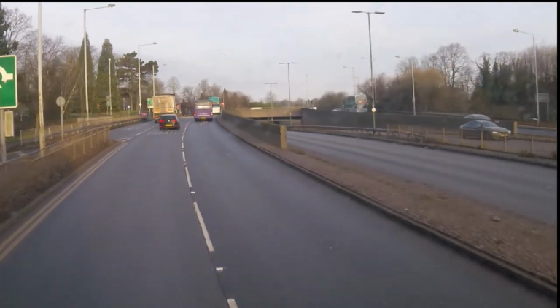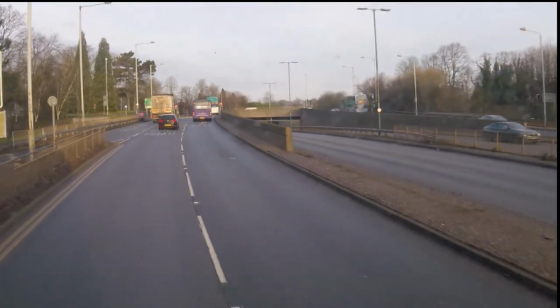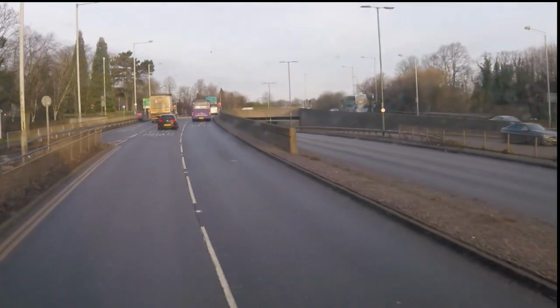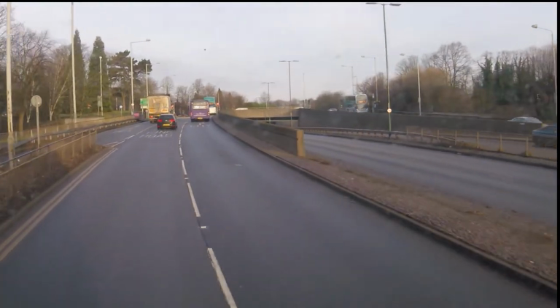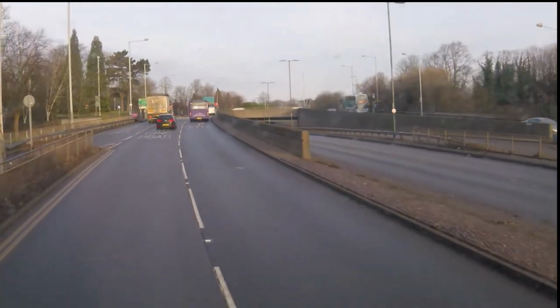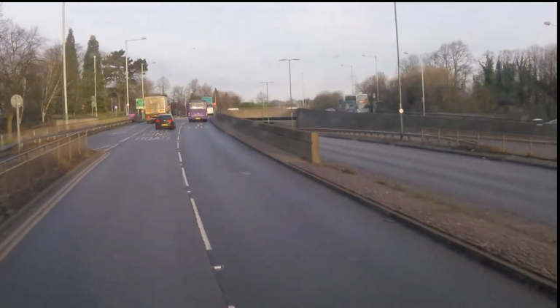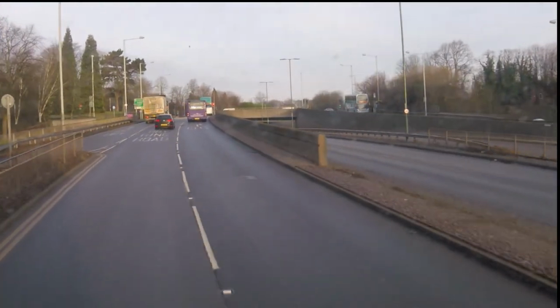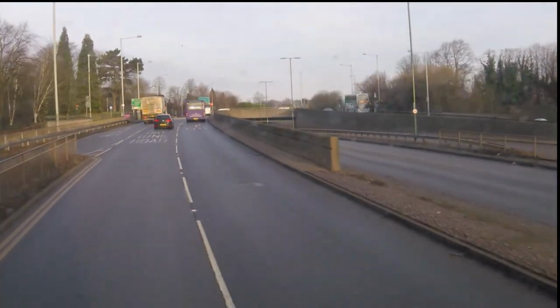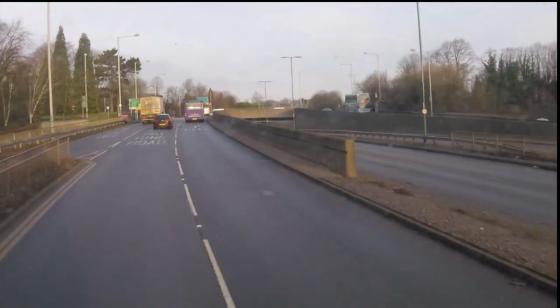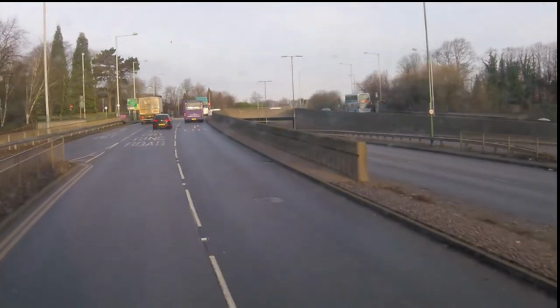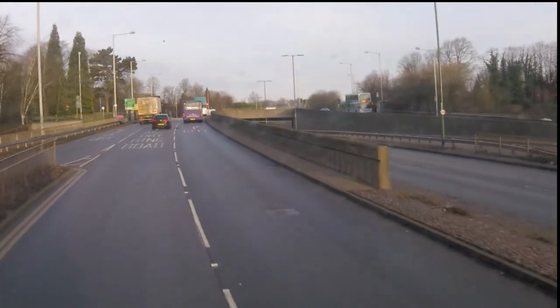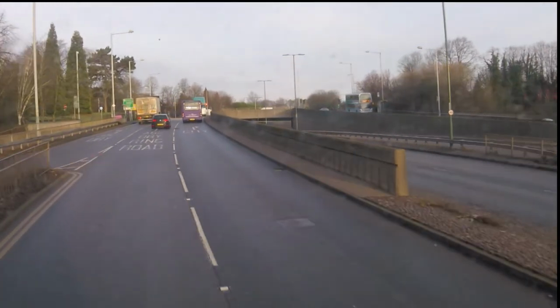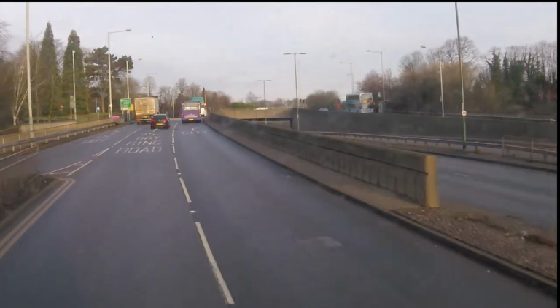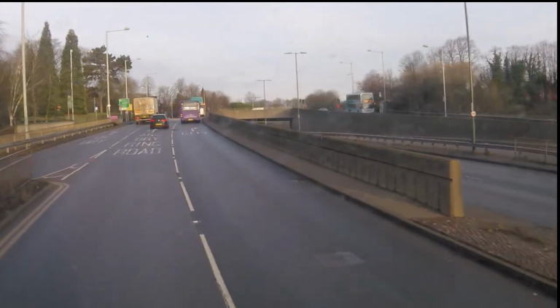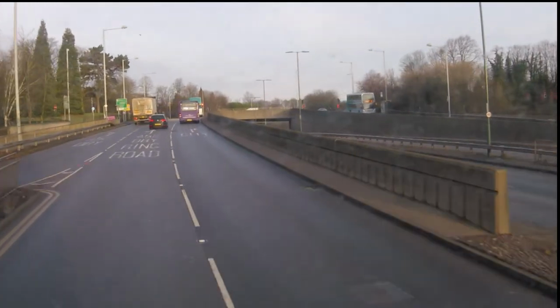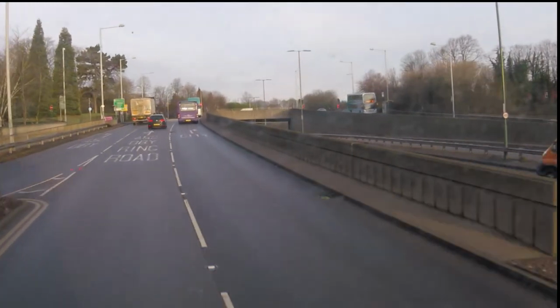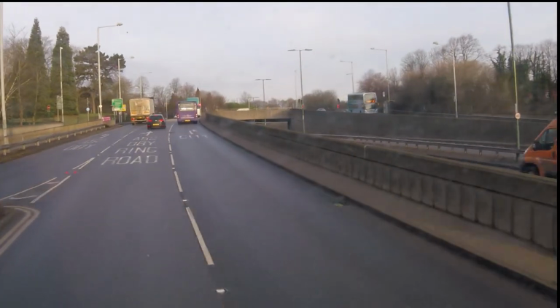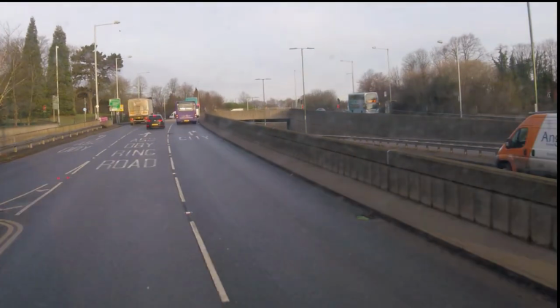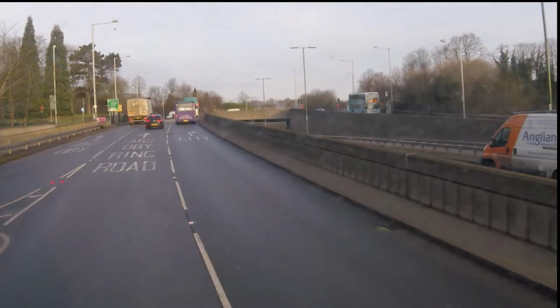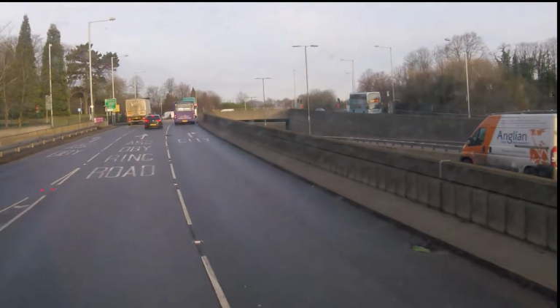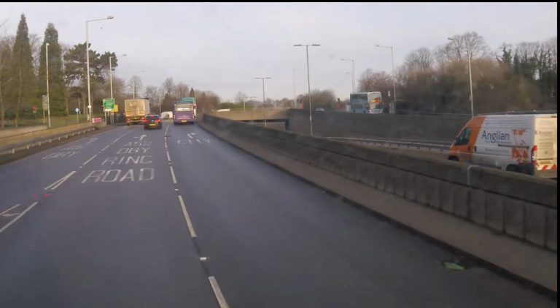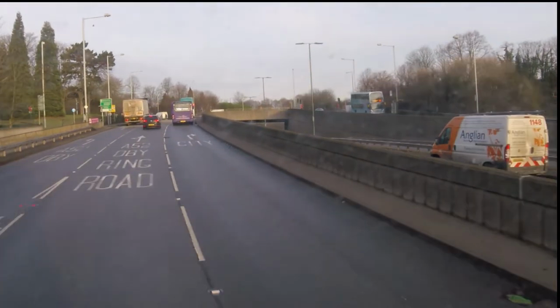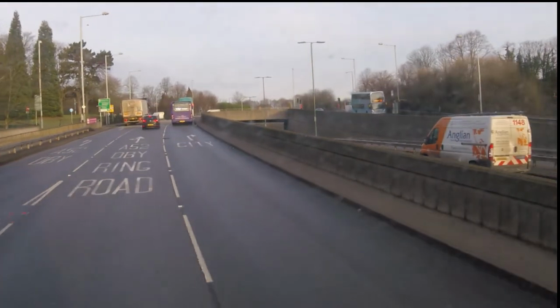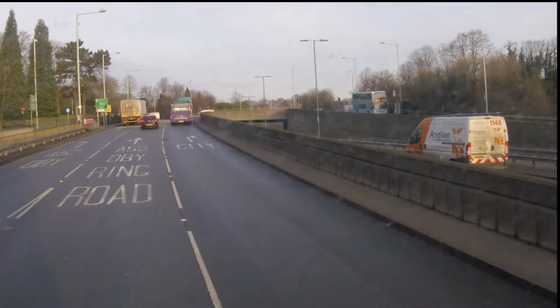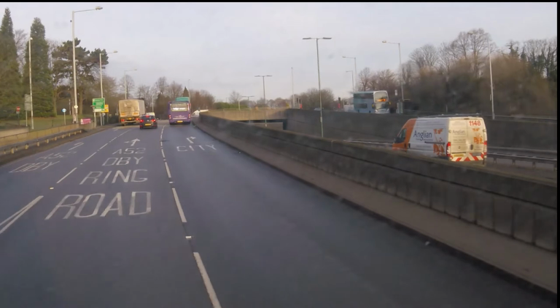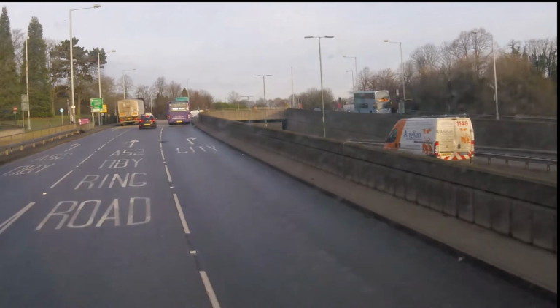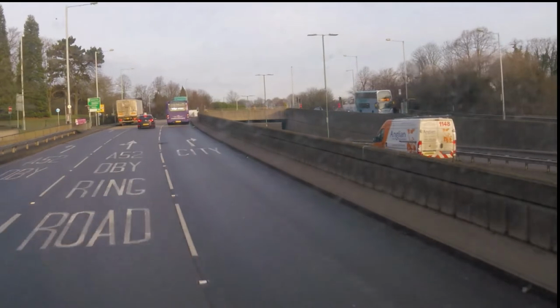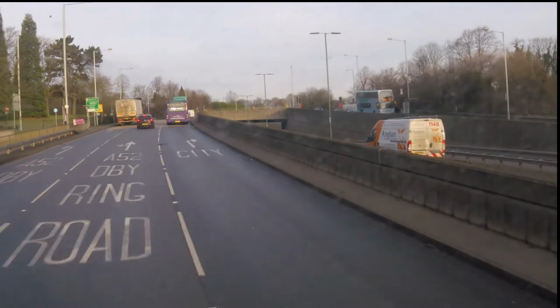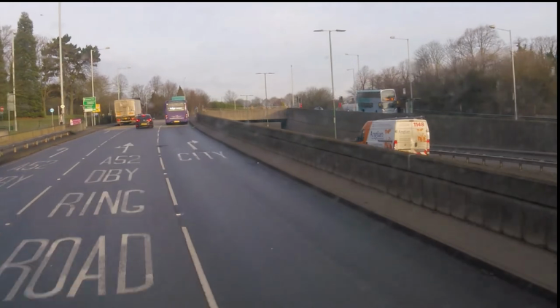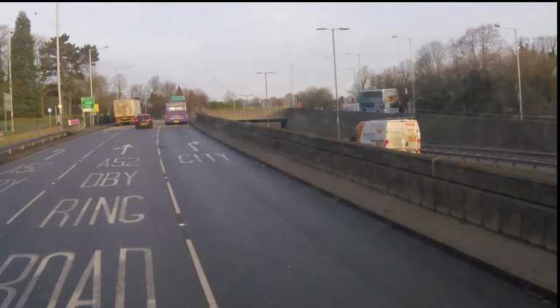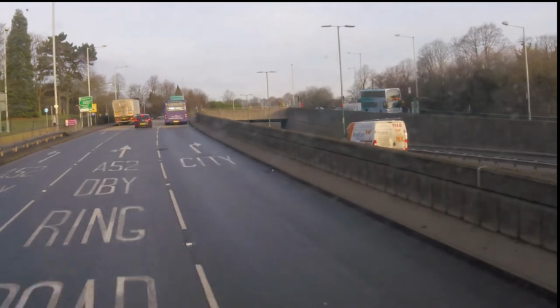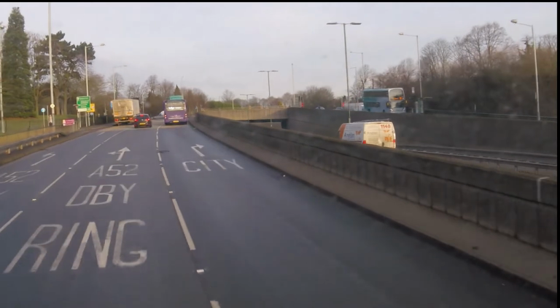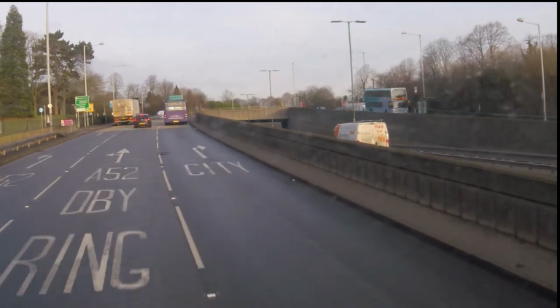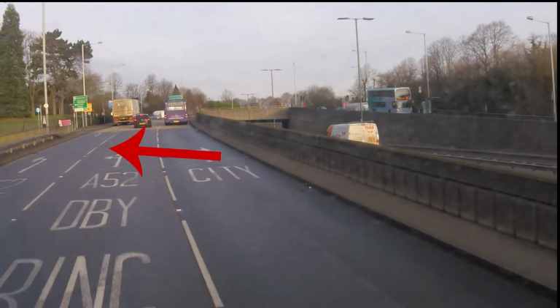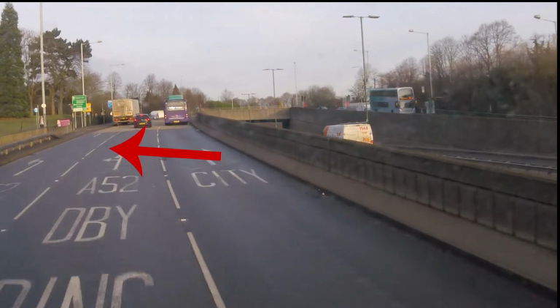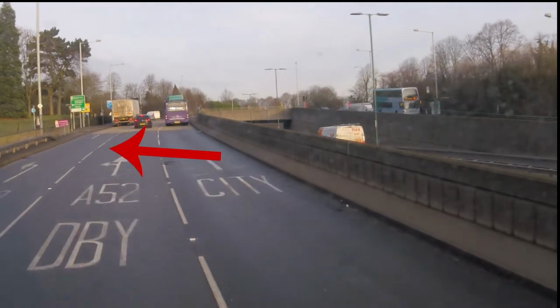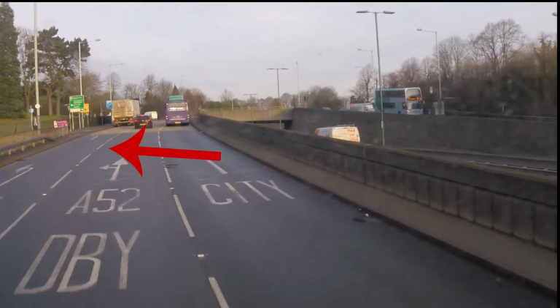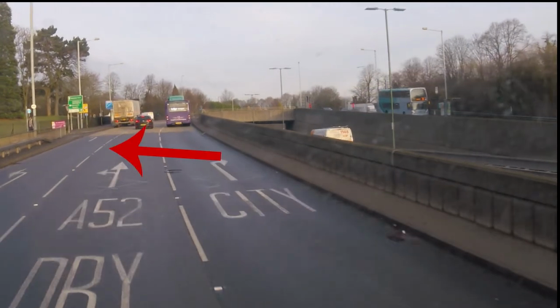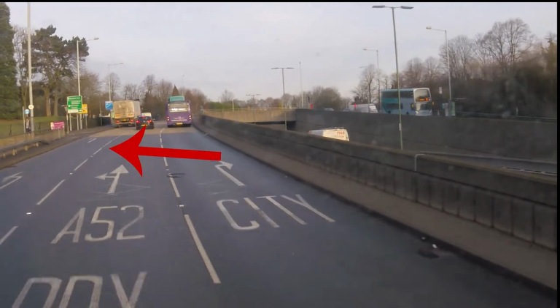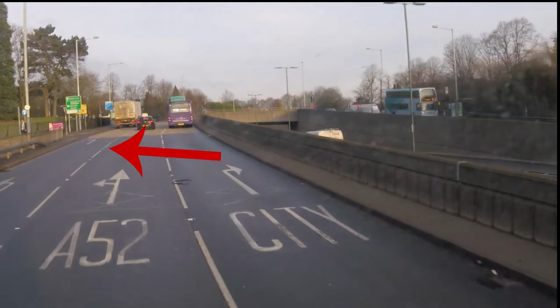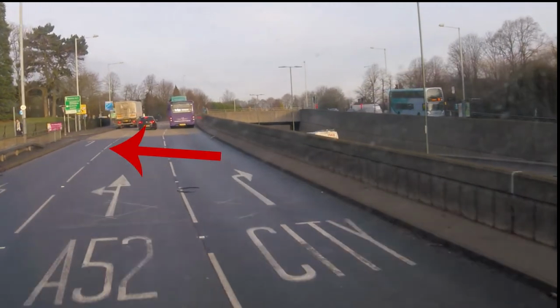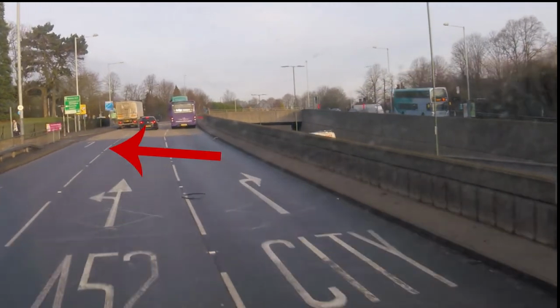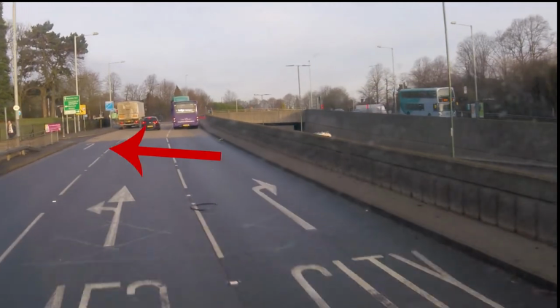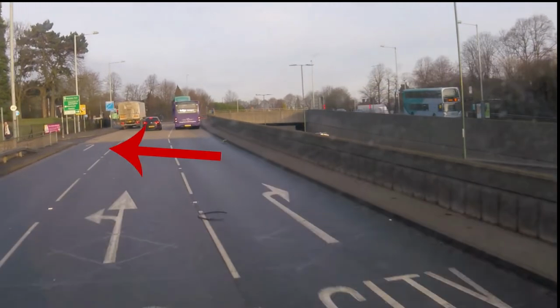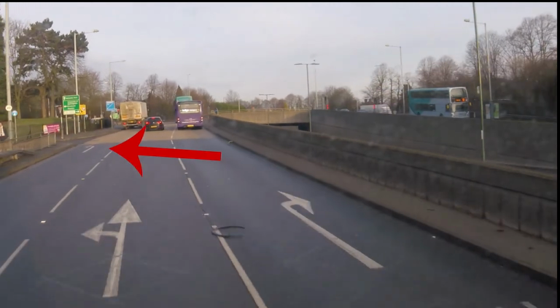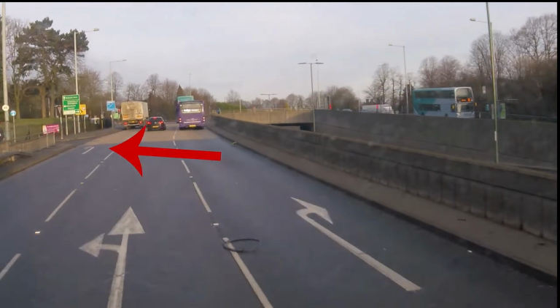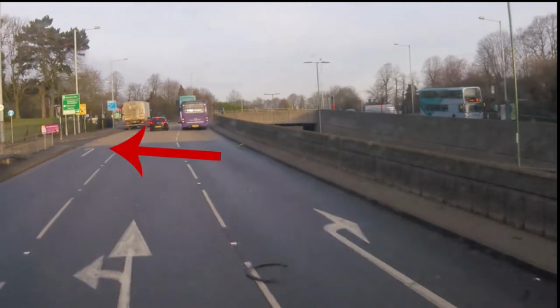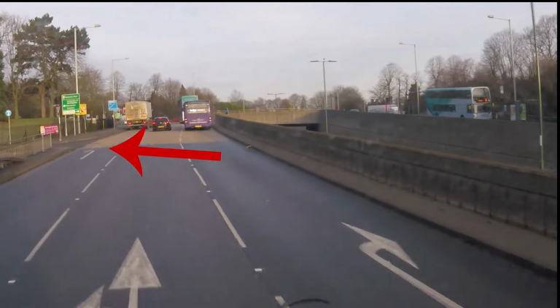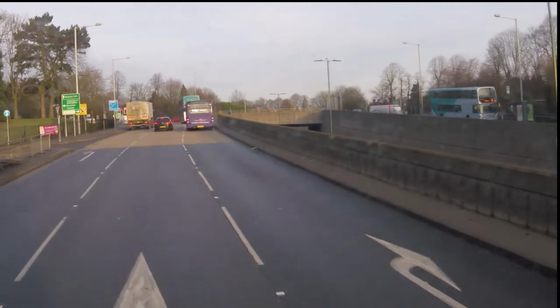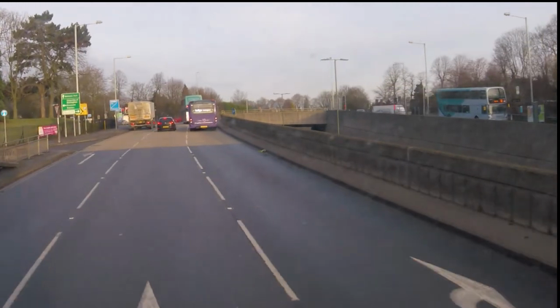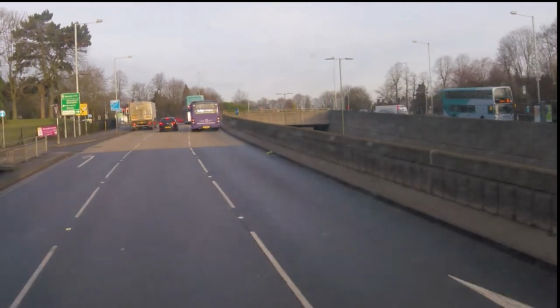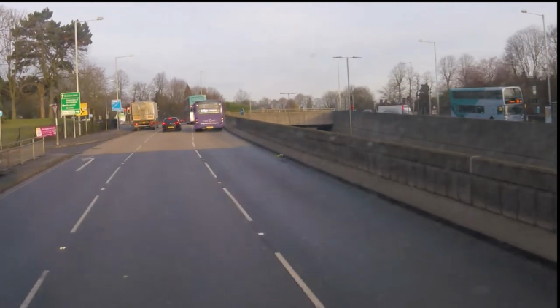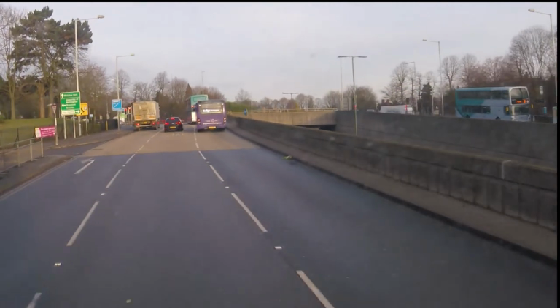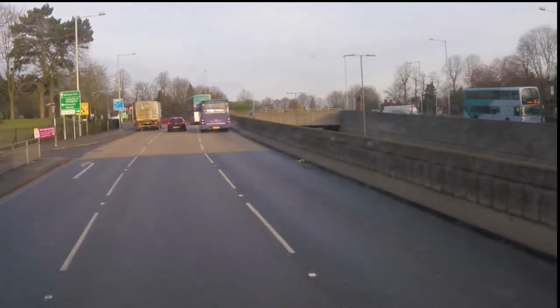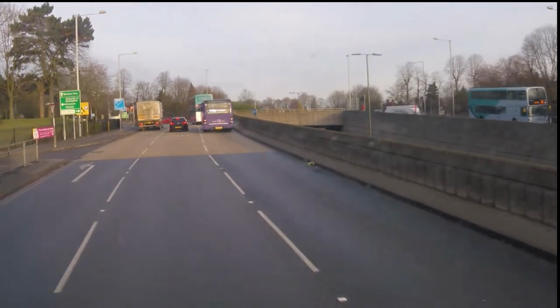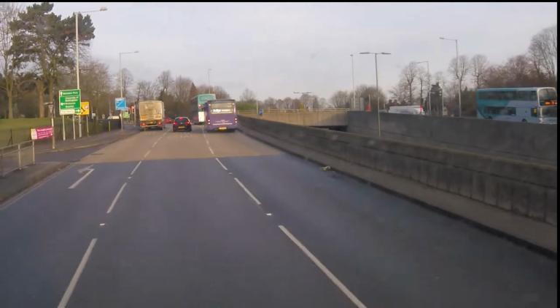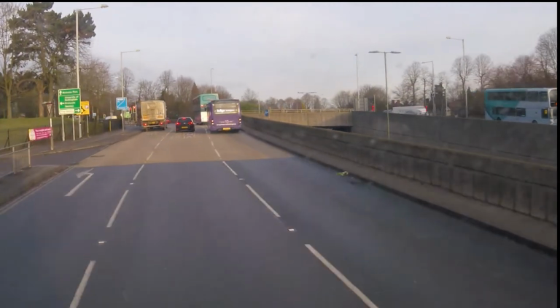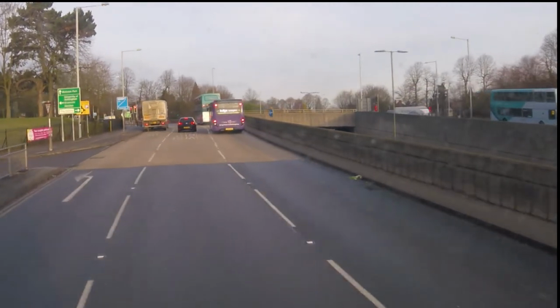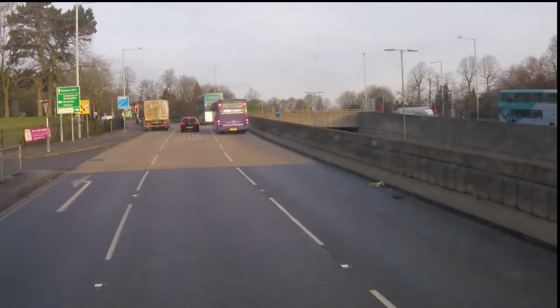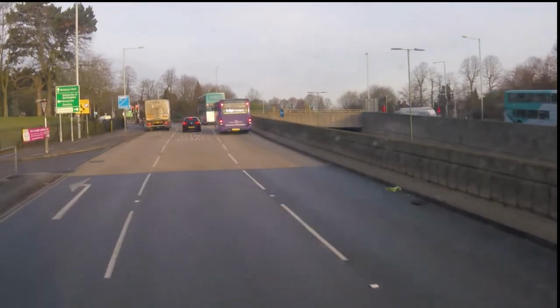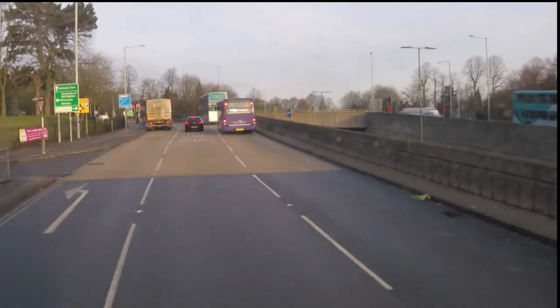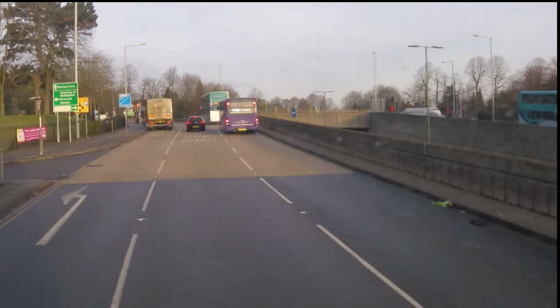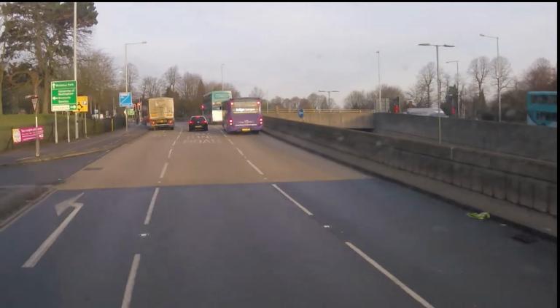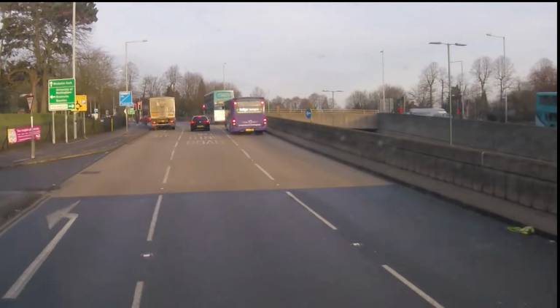So all in all, quite a lot happening in quite a short space of time. Just be aware and take time to watch the roundabout once you're there.